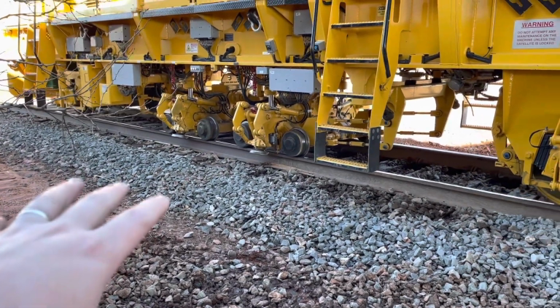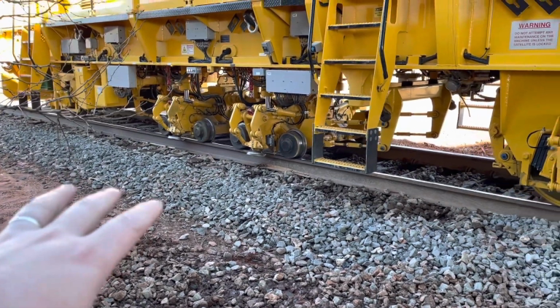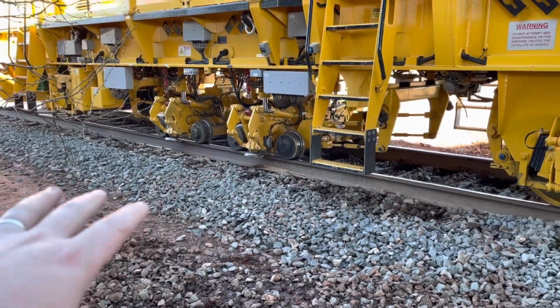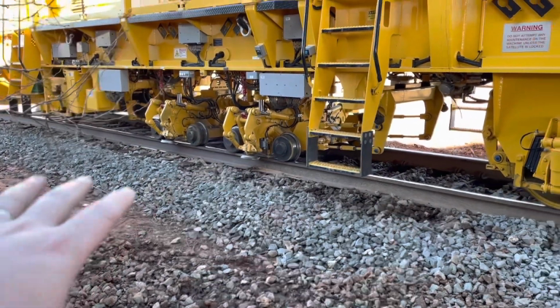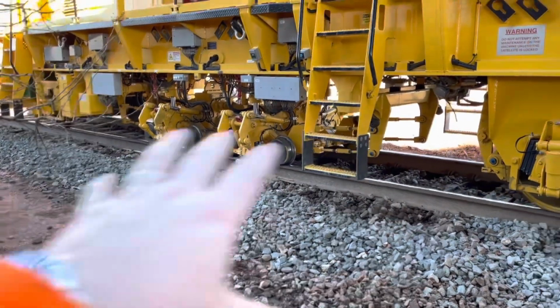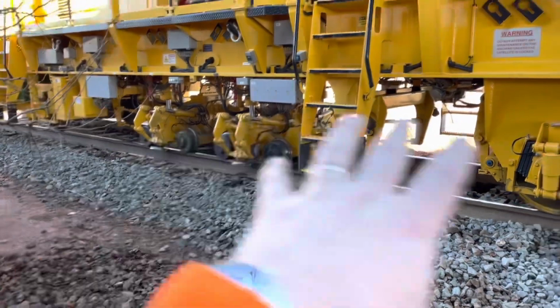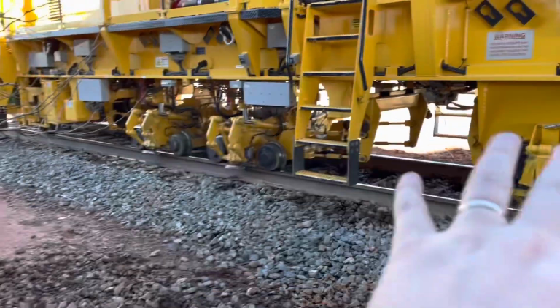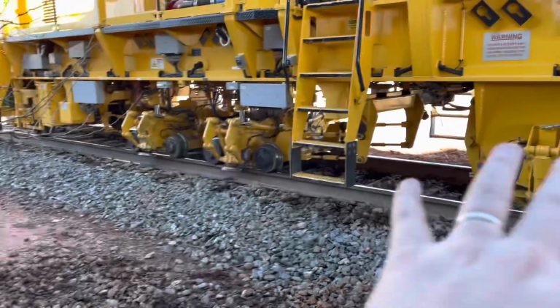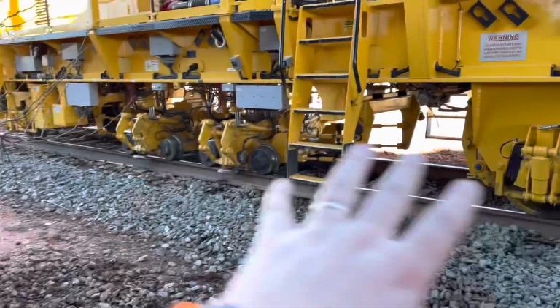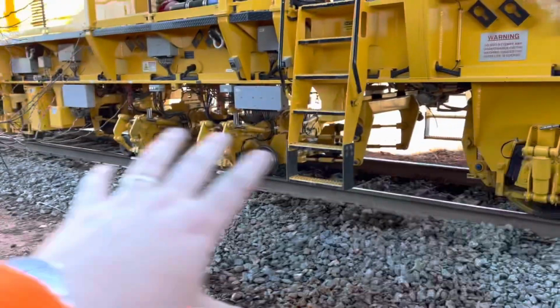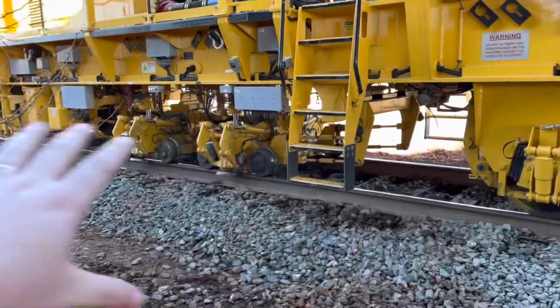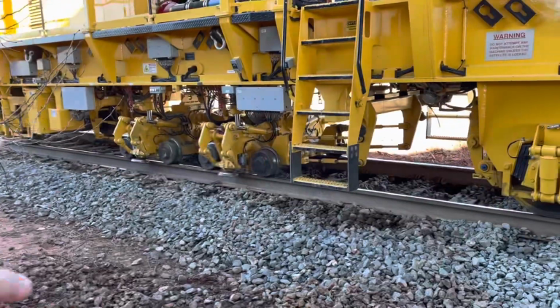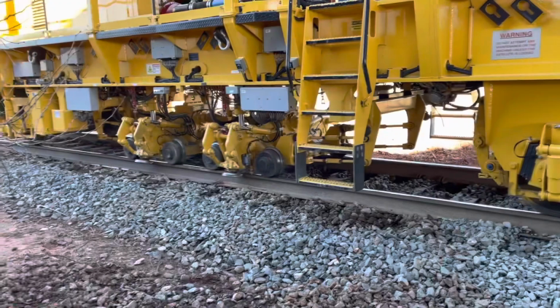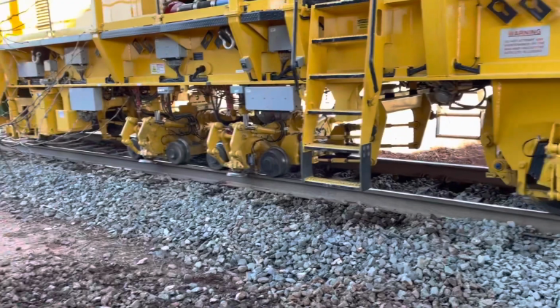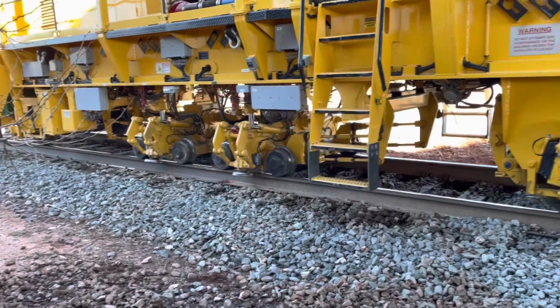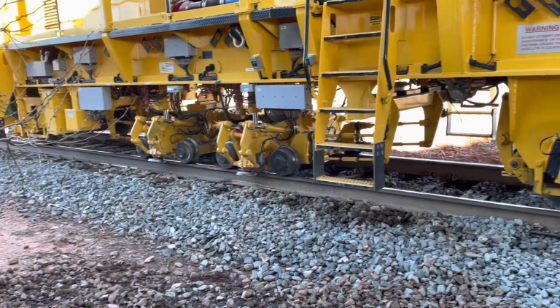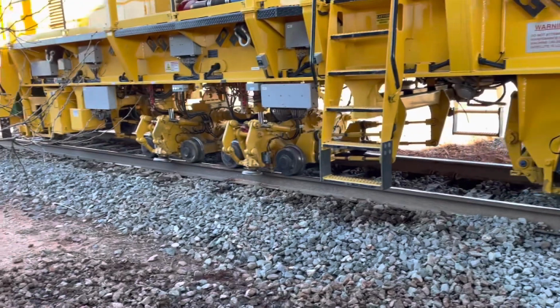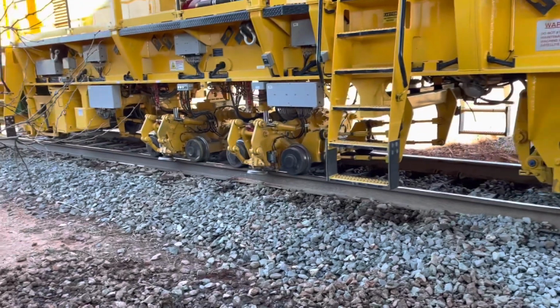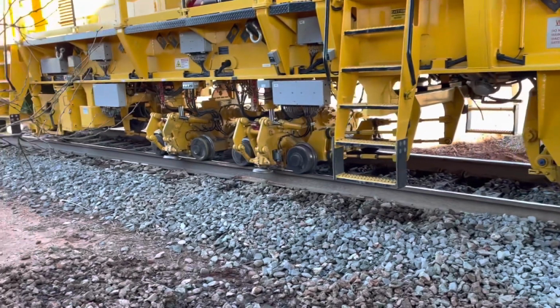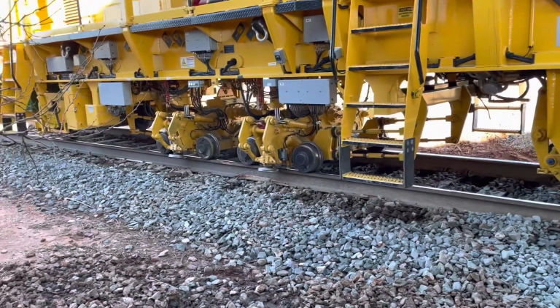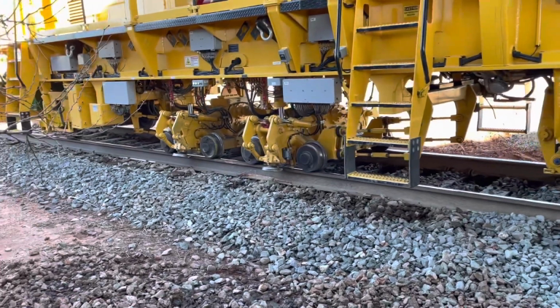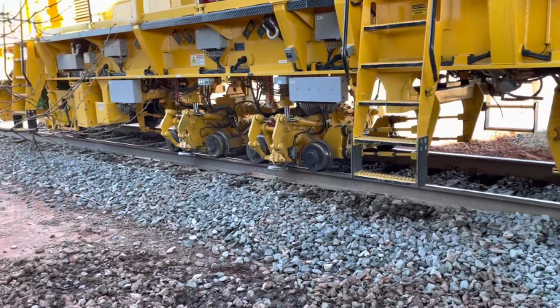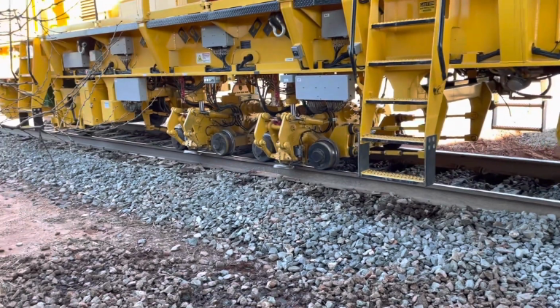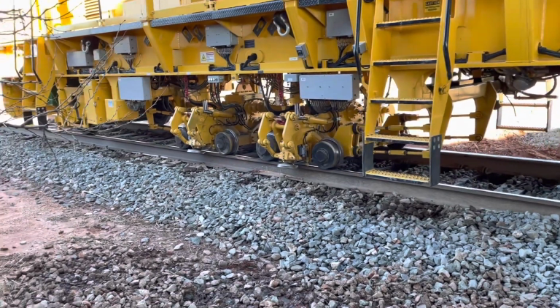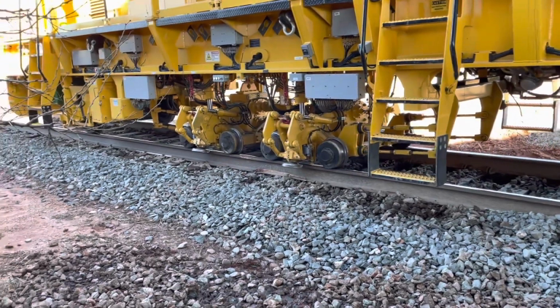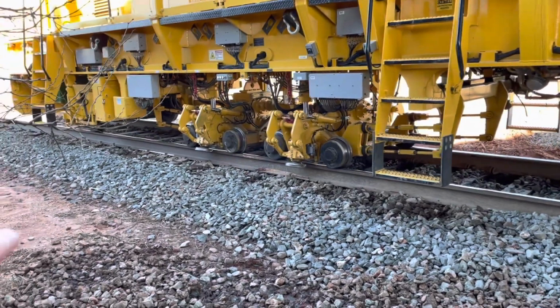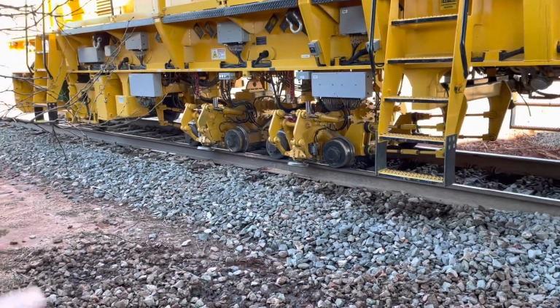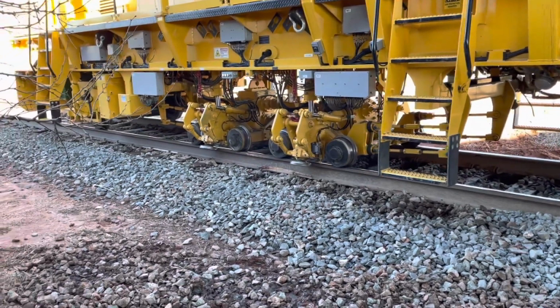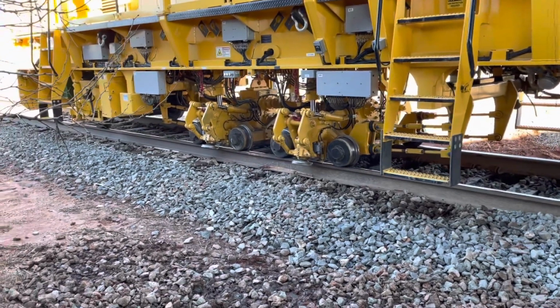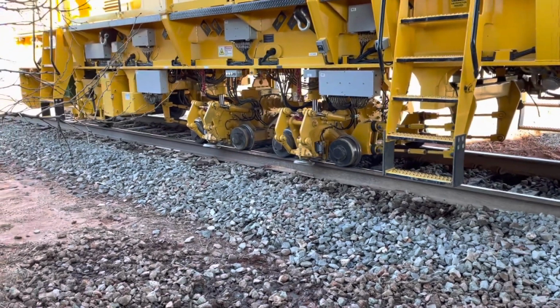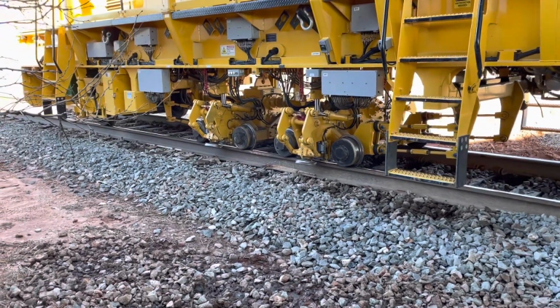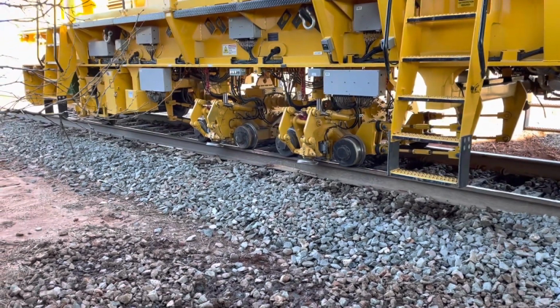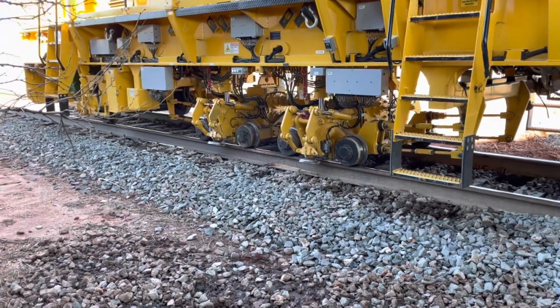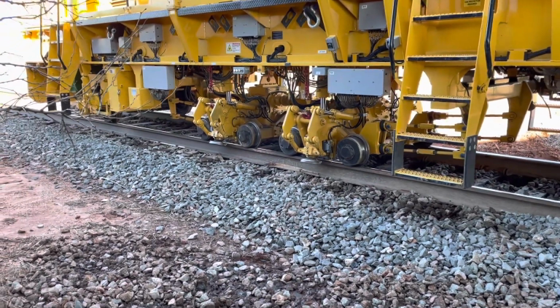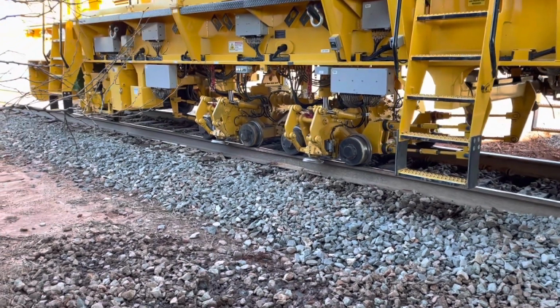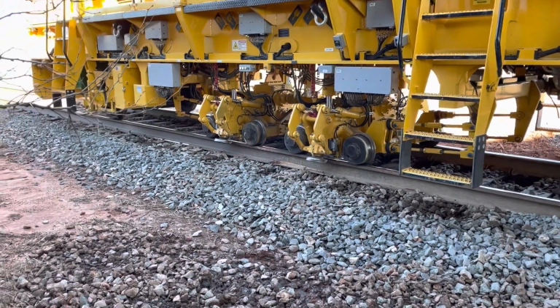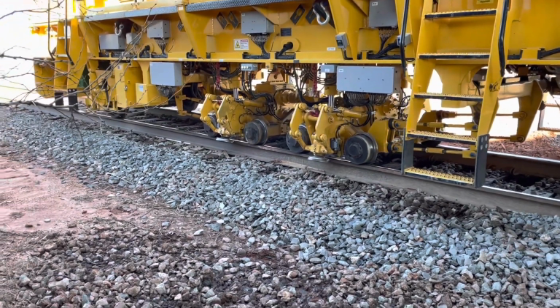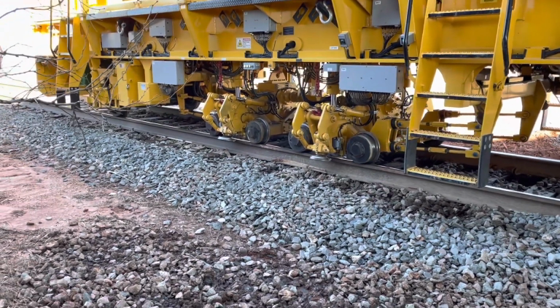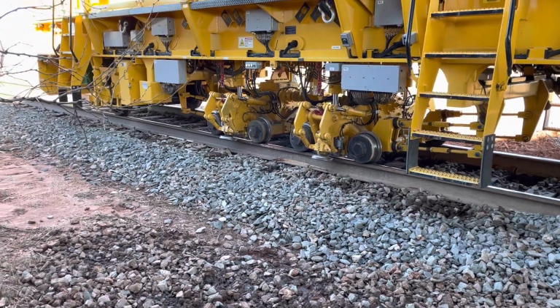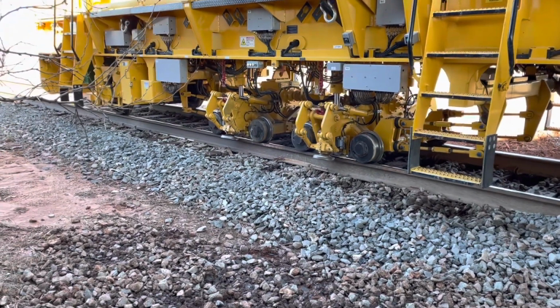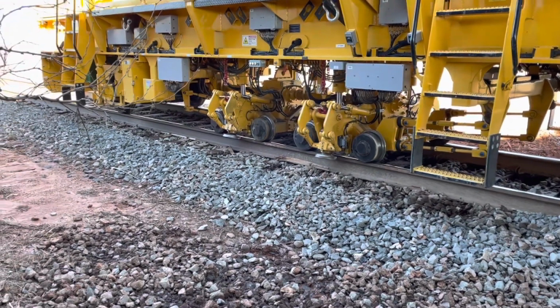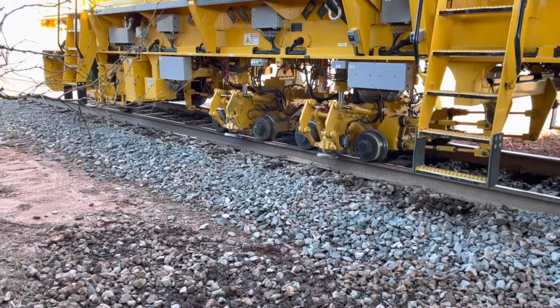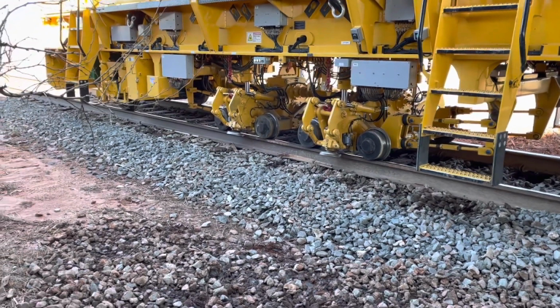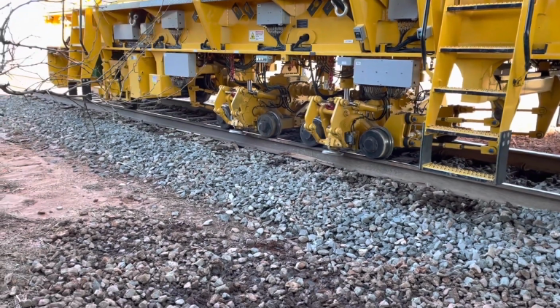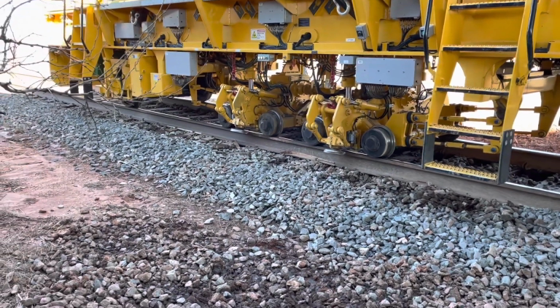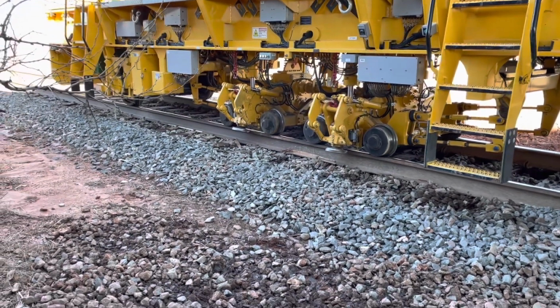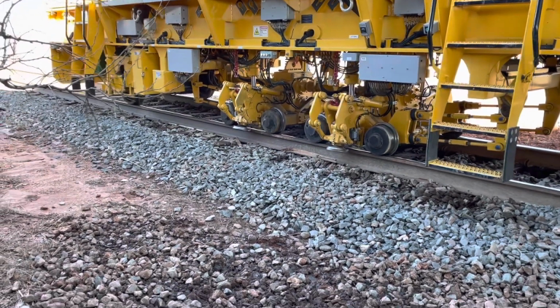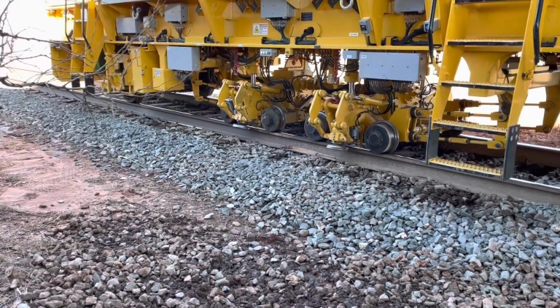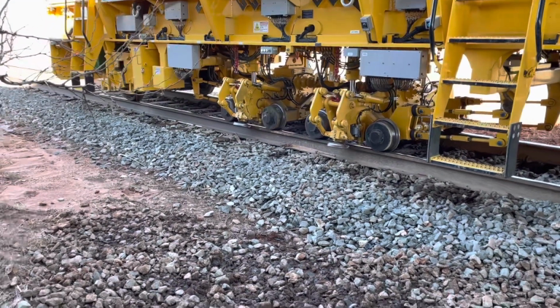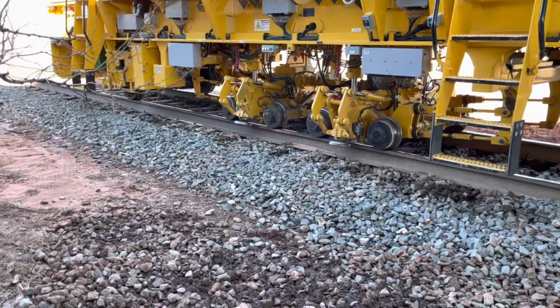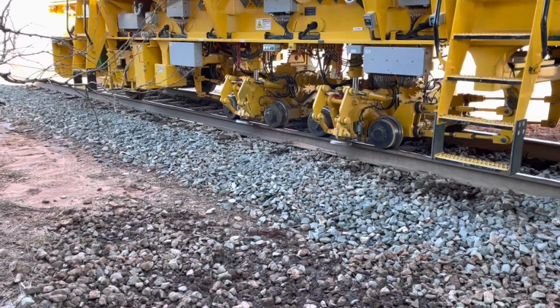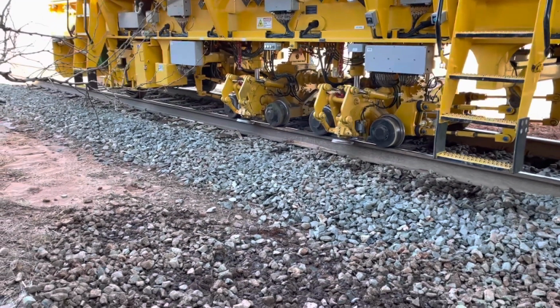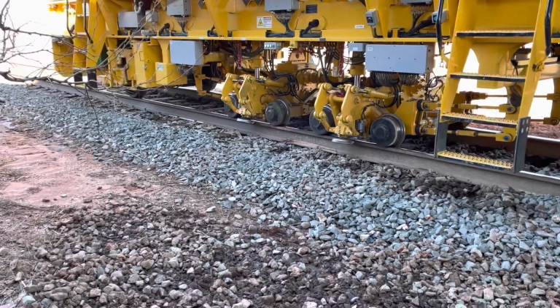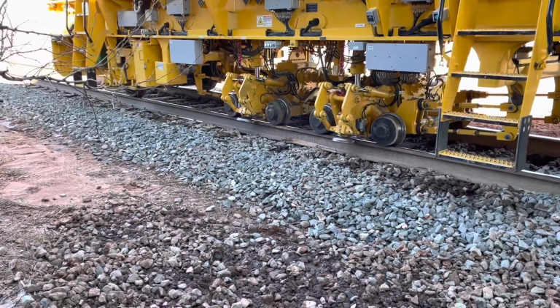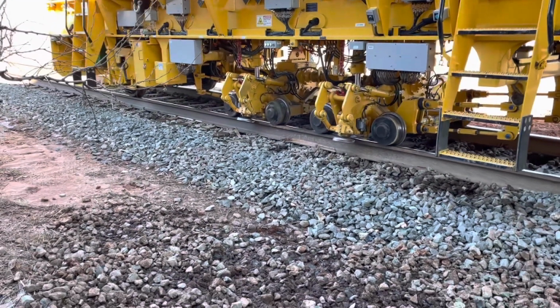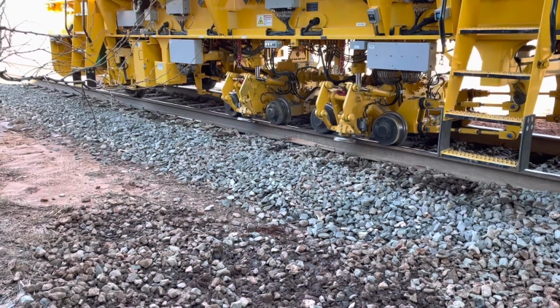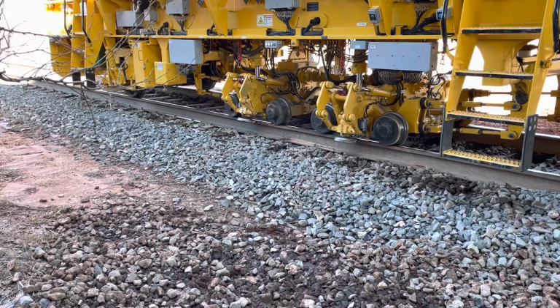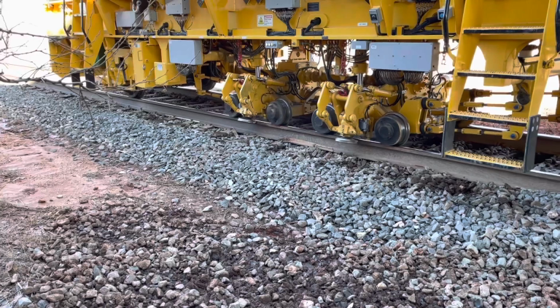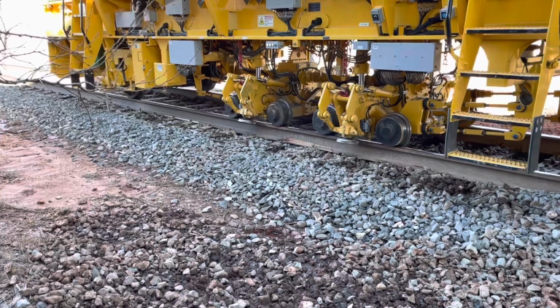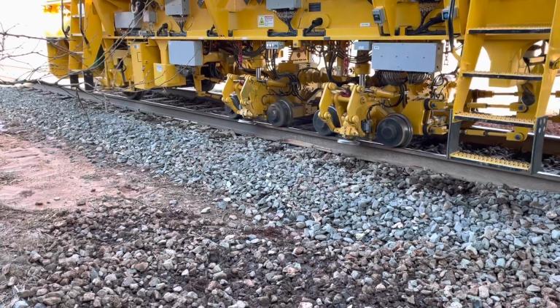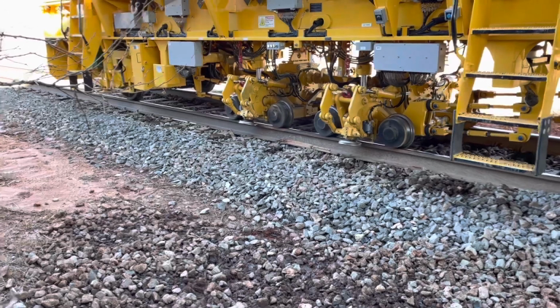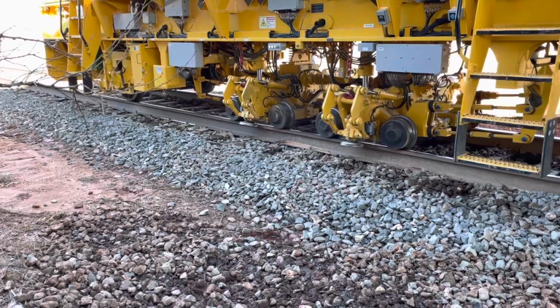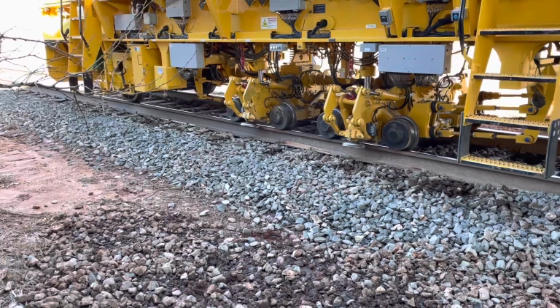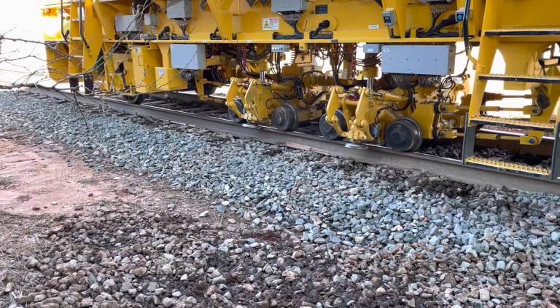I'm in the middle of this machine, and this creates a steady downforce with vibration, which settles the track in place.